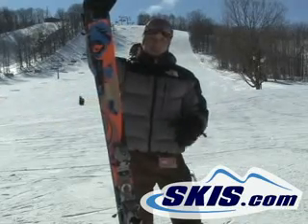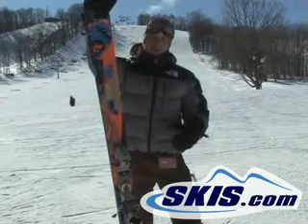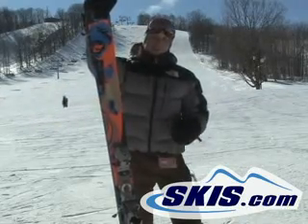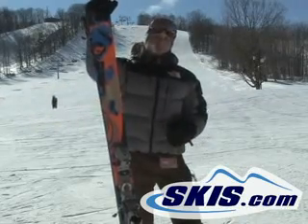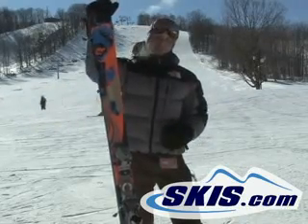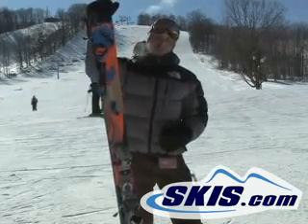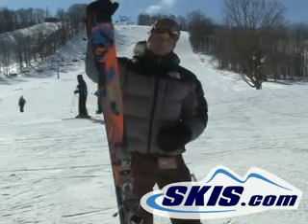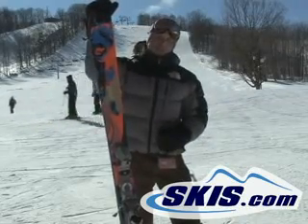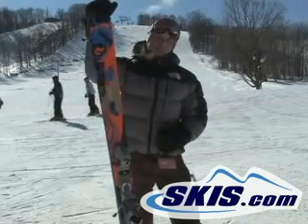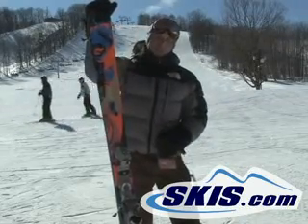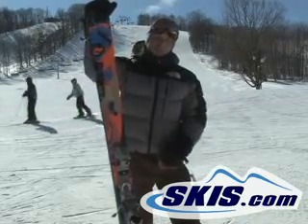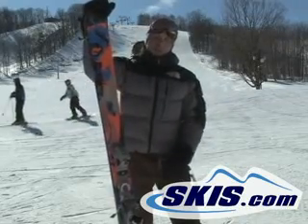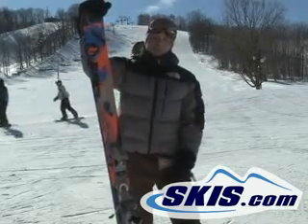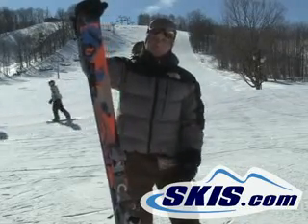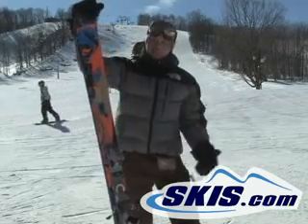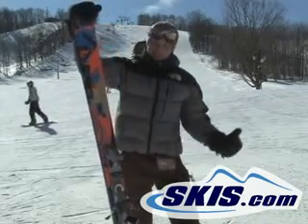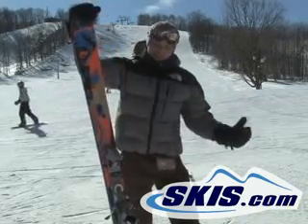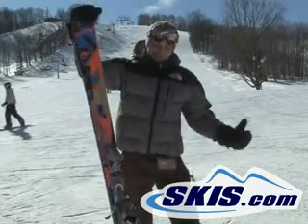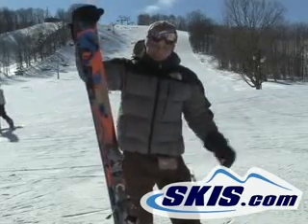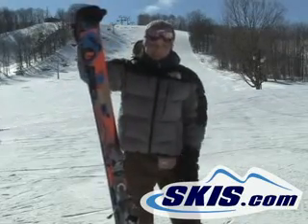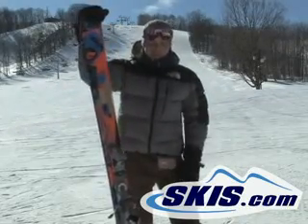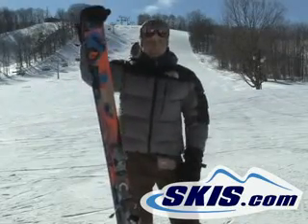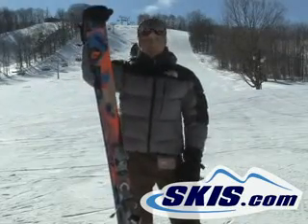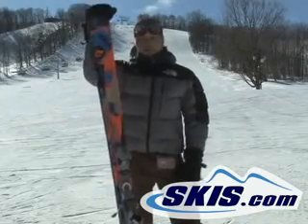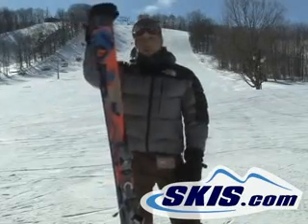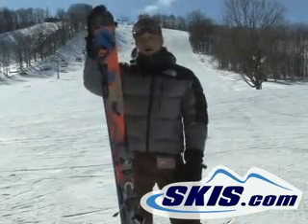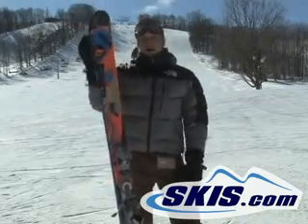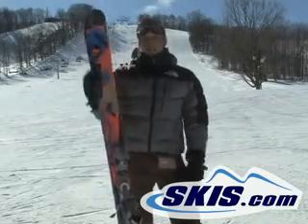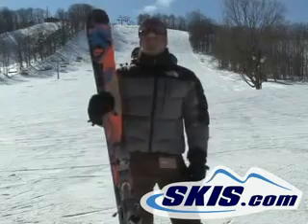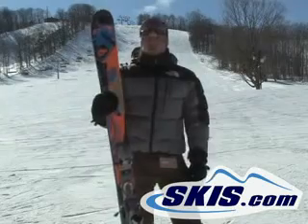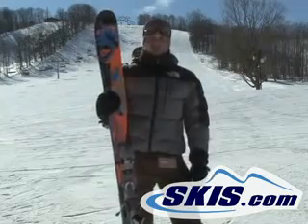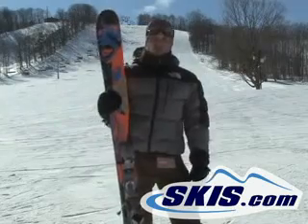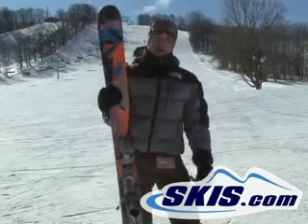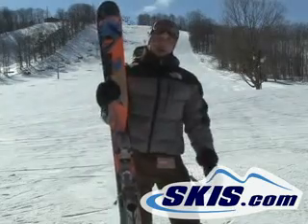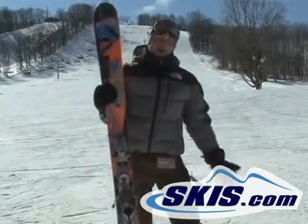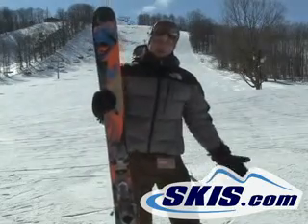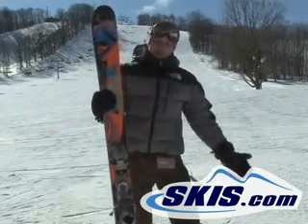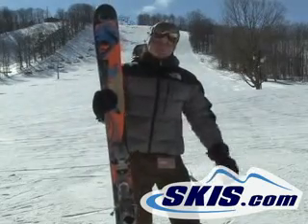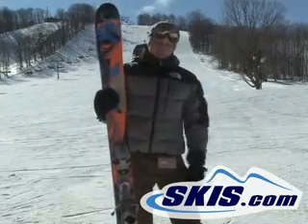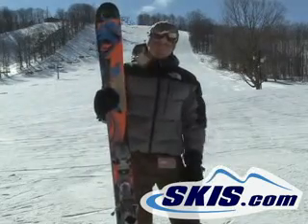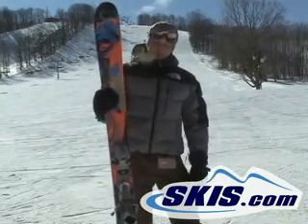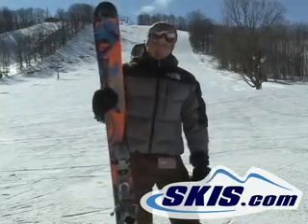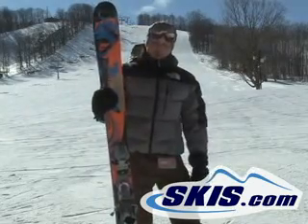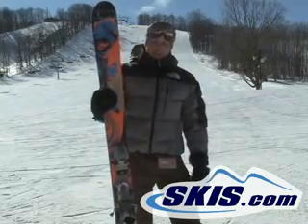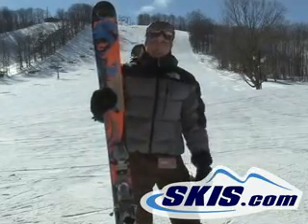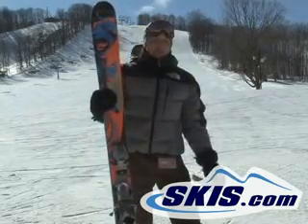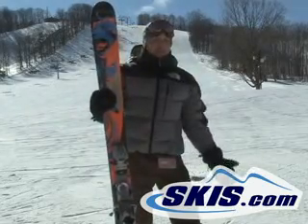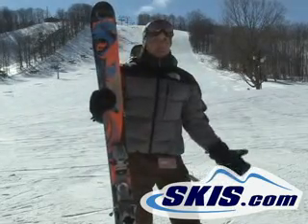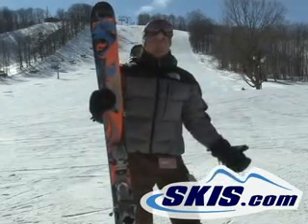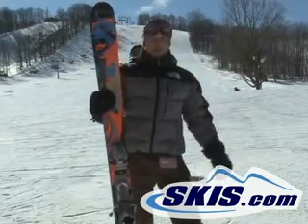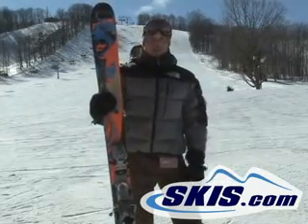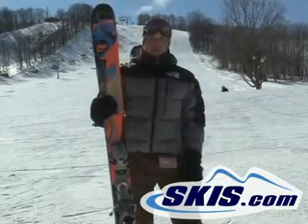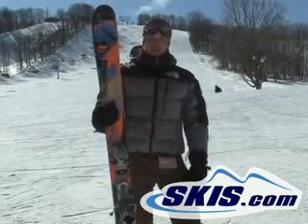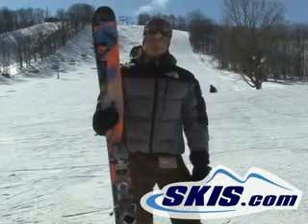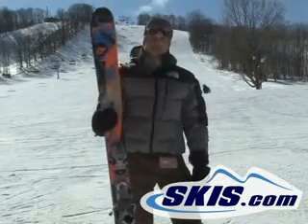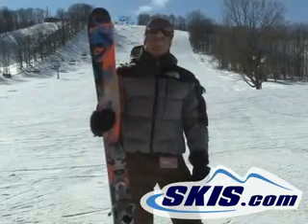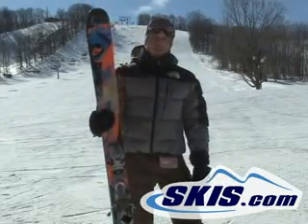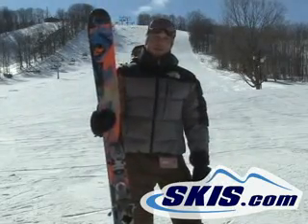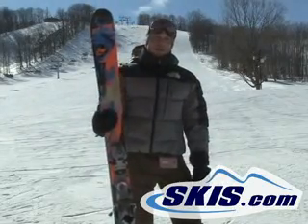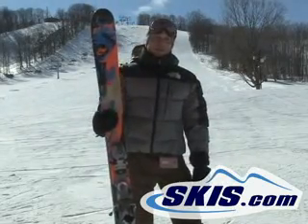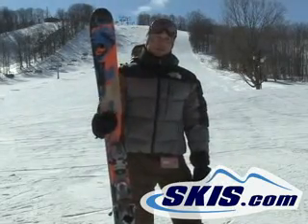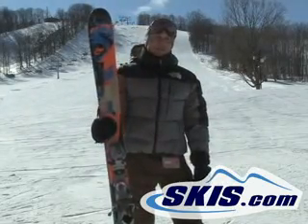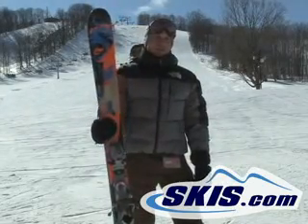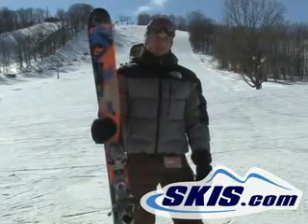Rails for sure, but it's going to slay the whole mountain with its wide performance. Good on the groomers with that solid edge grip too.